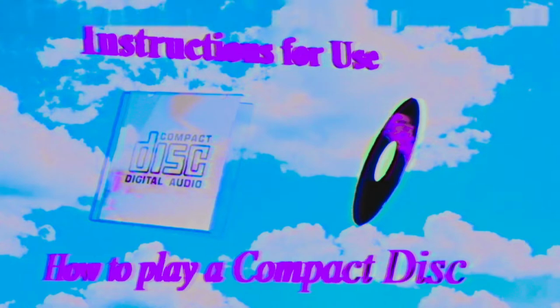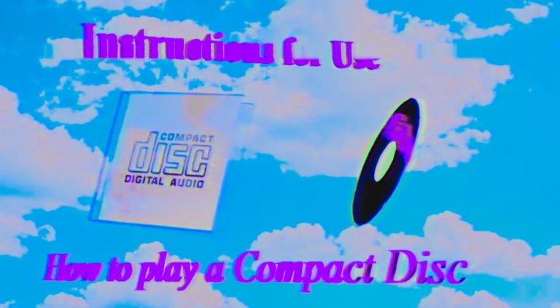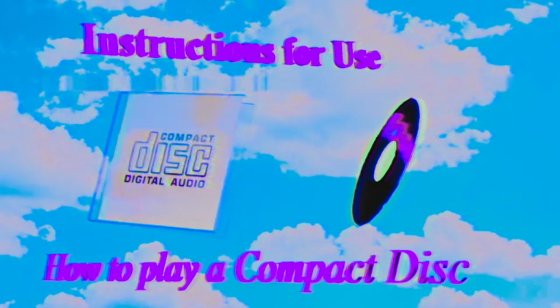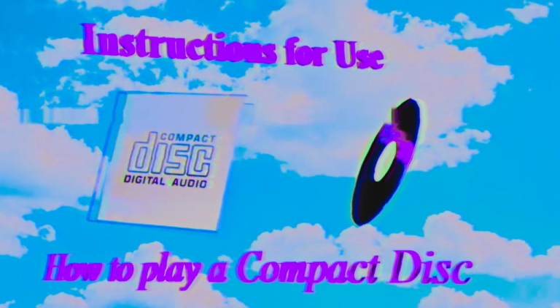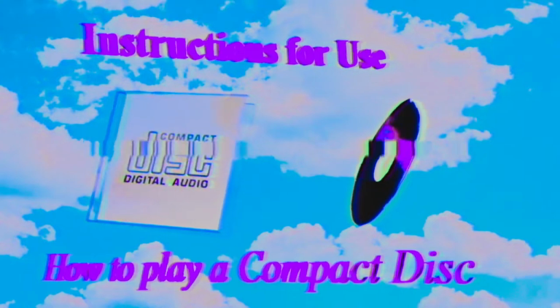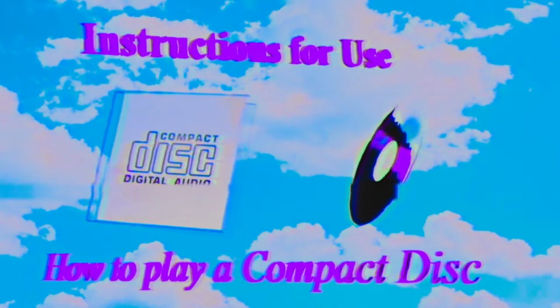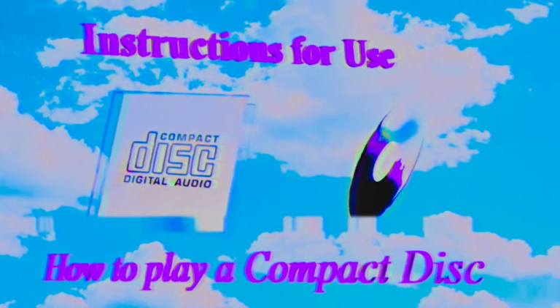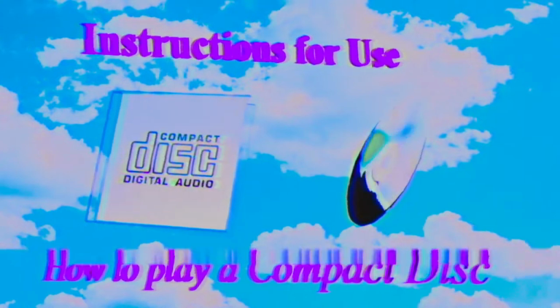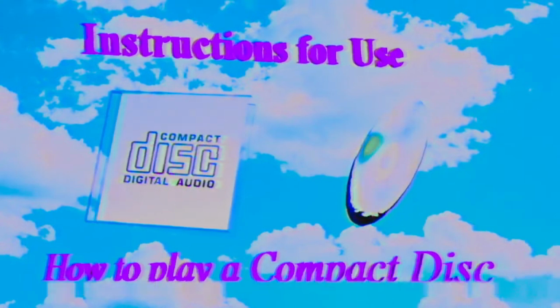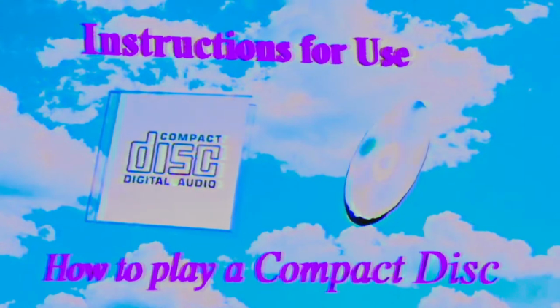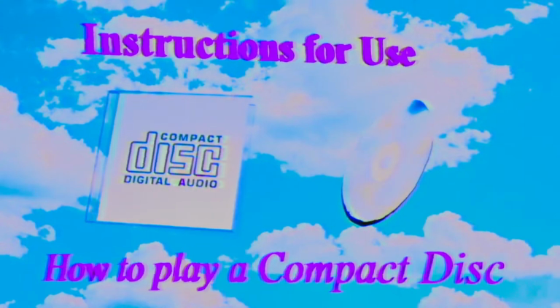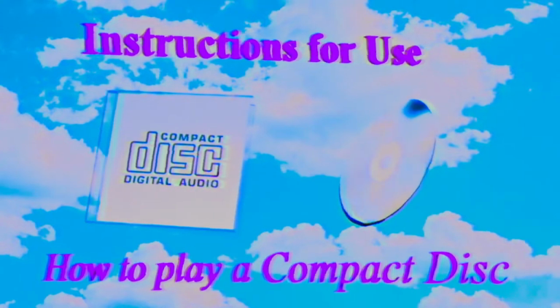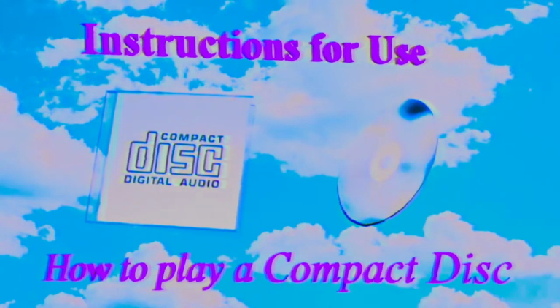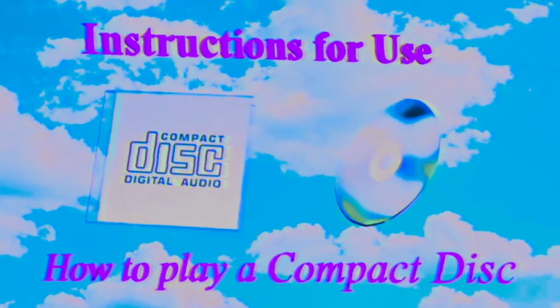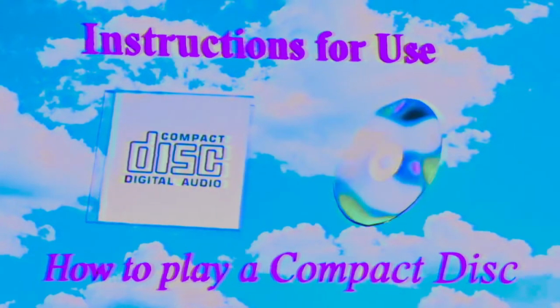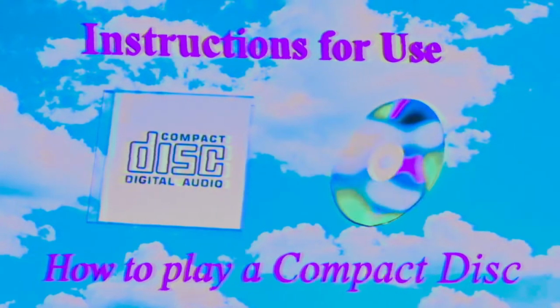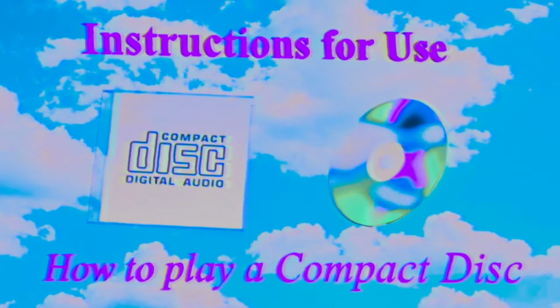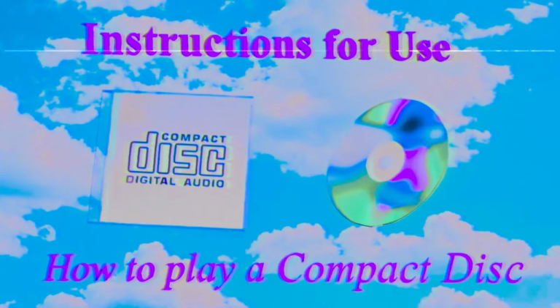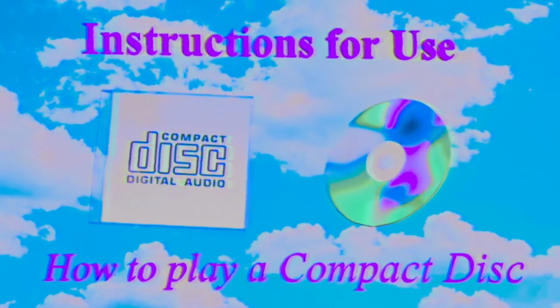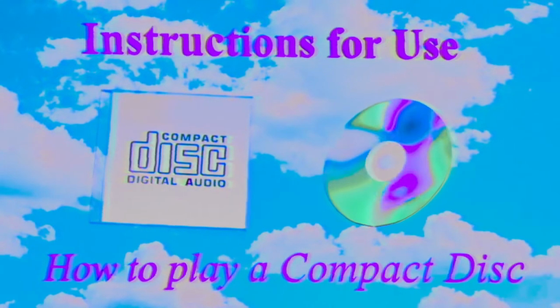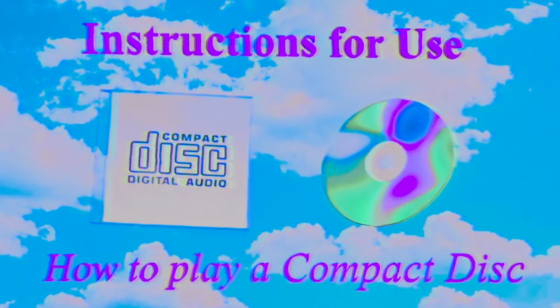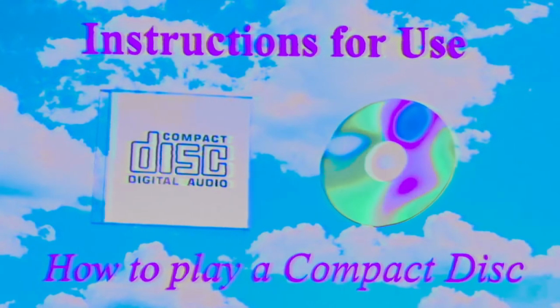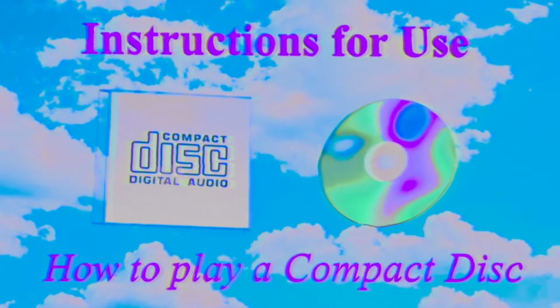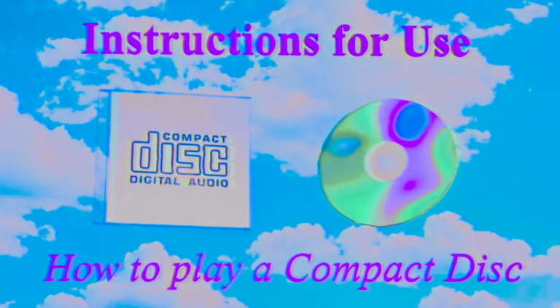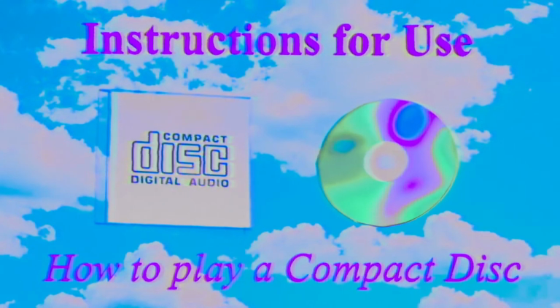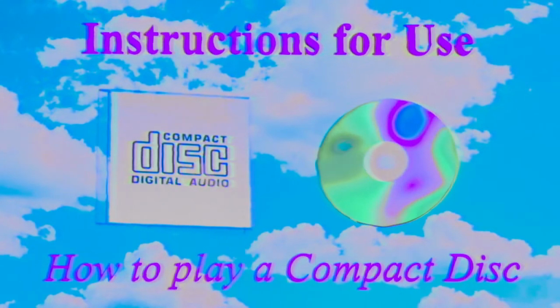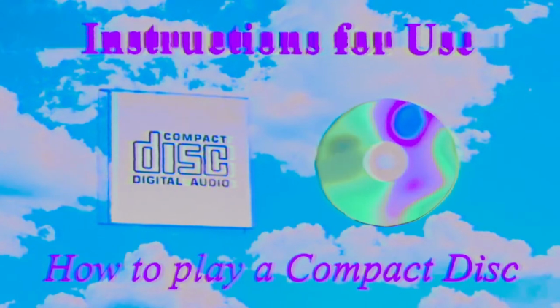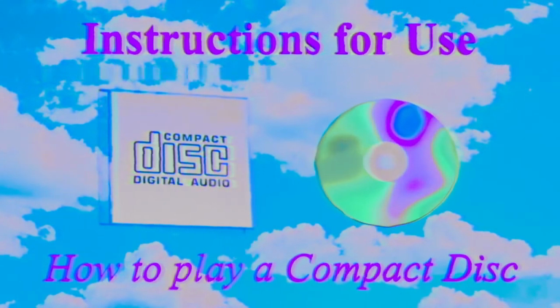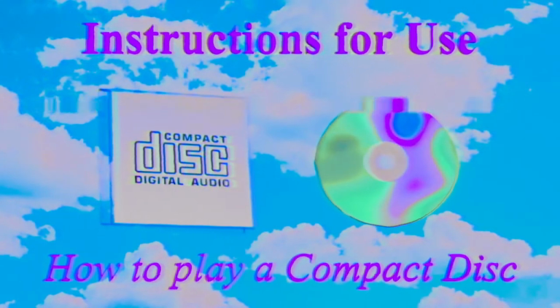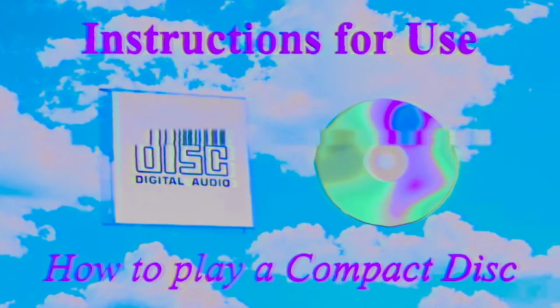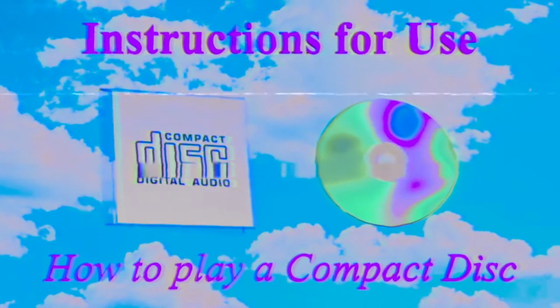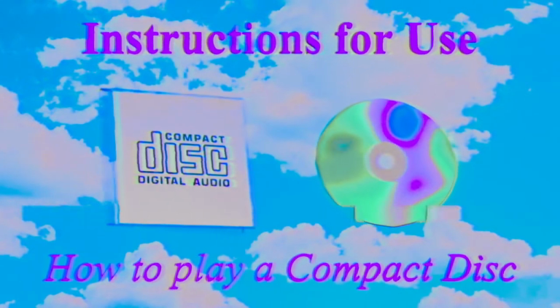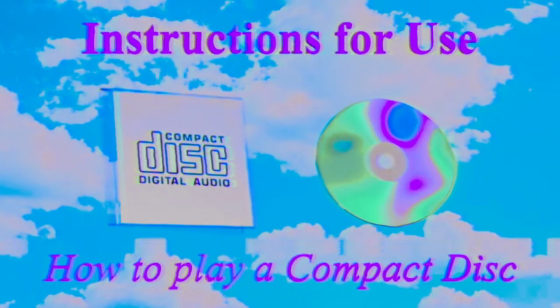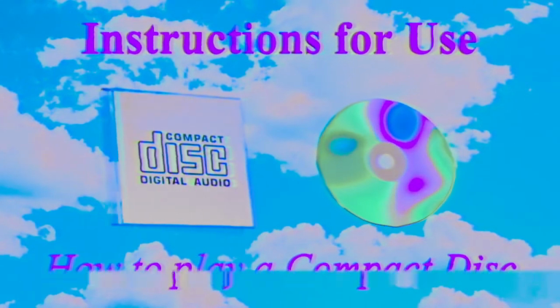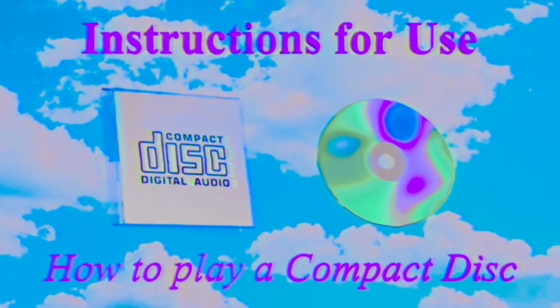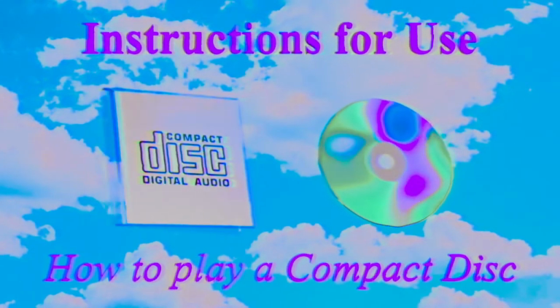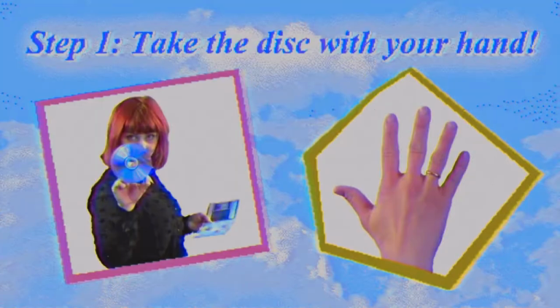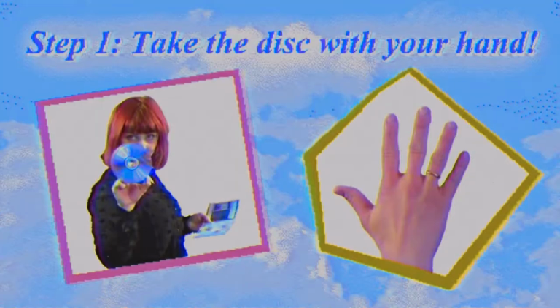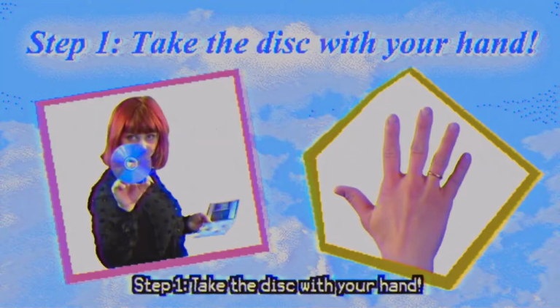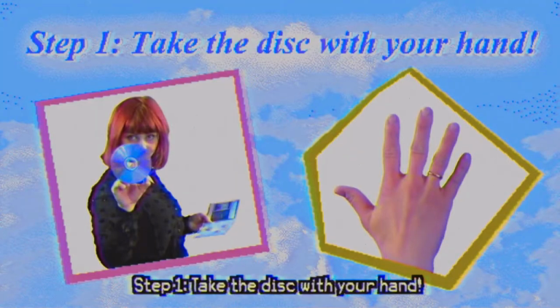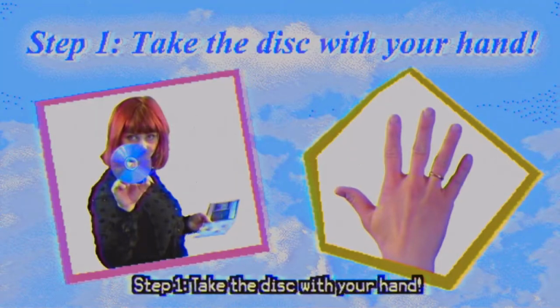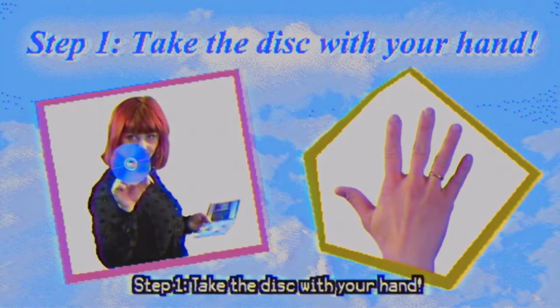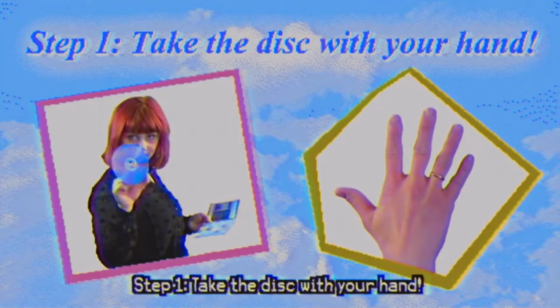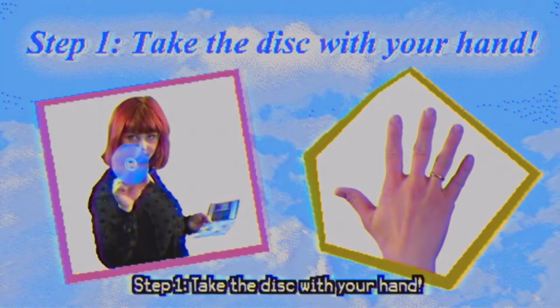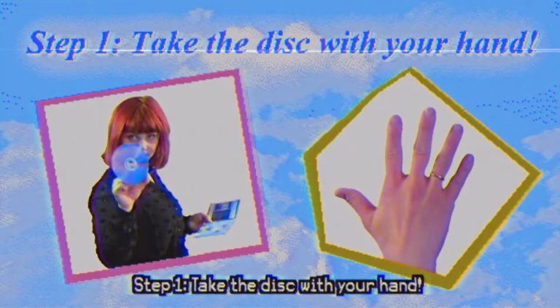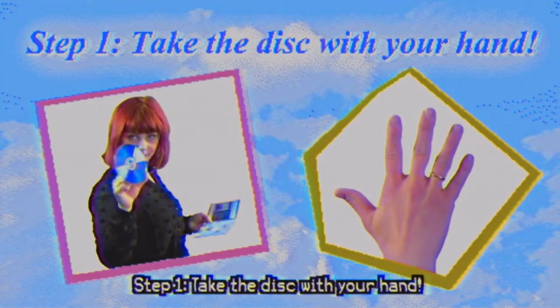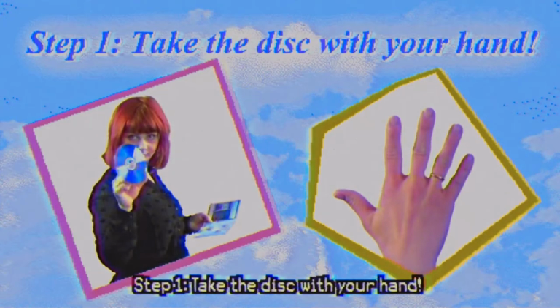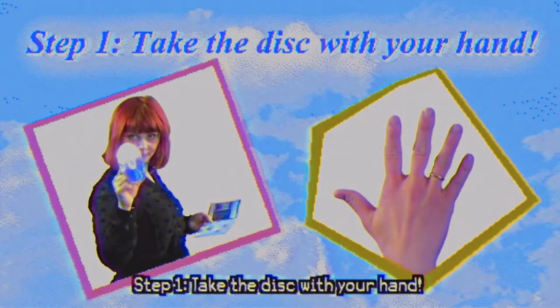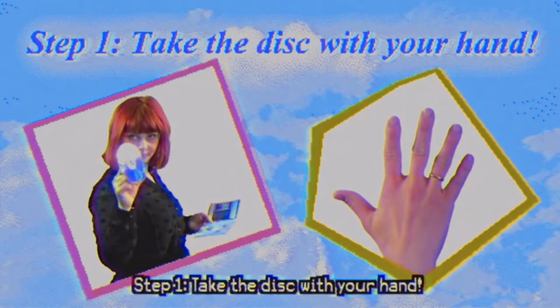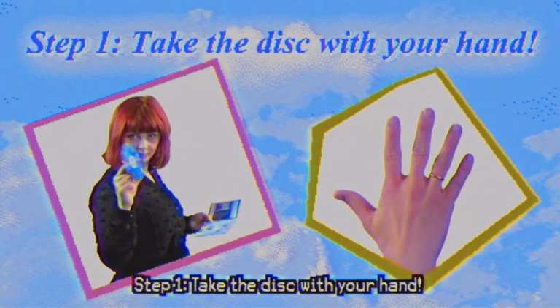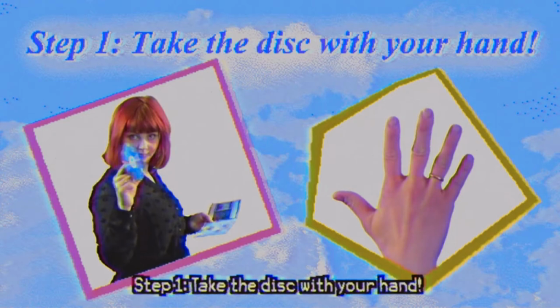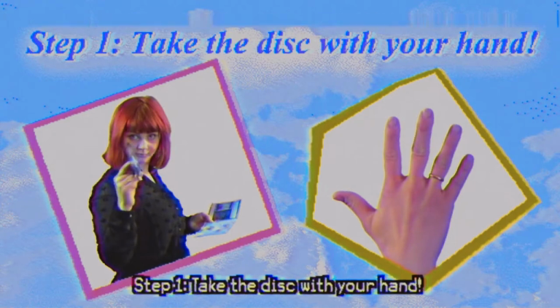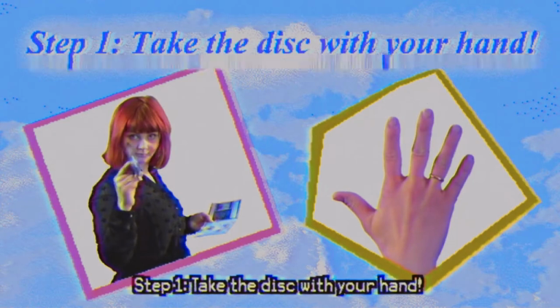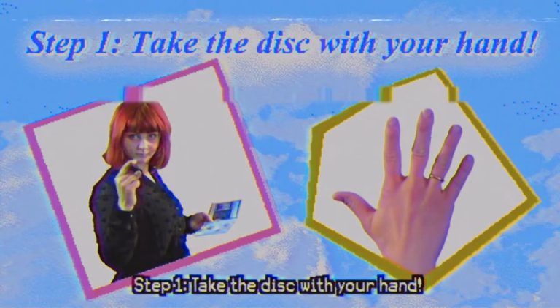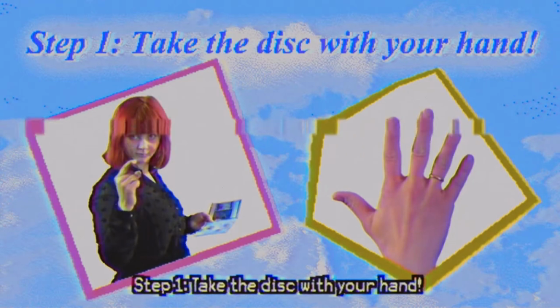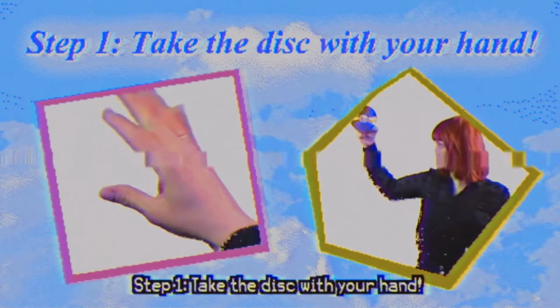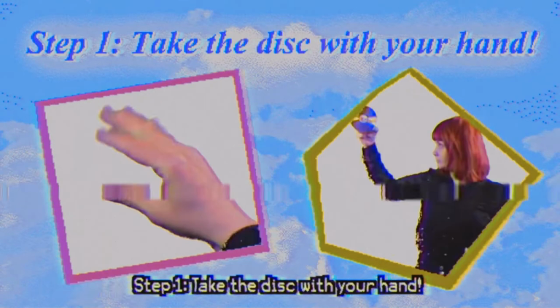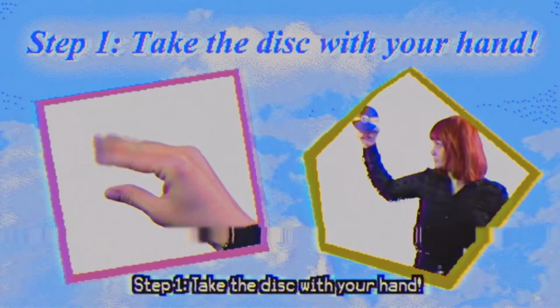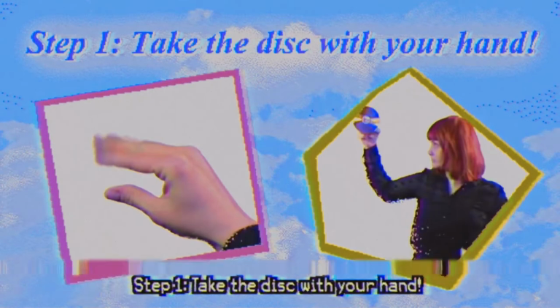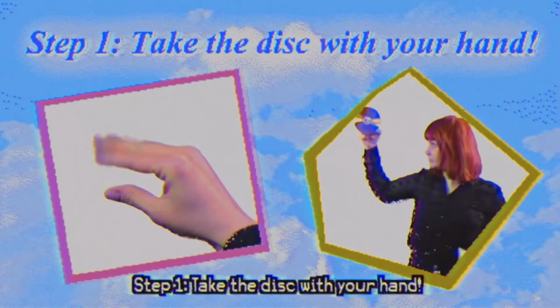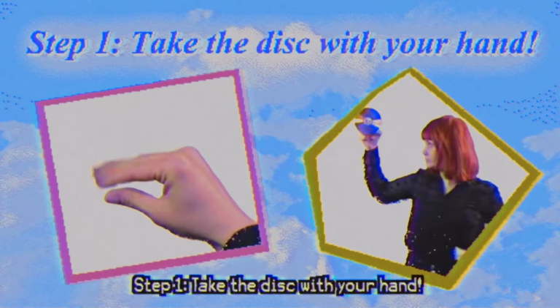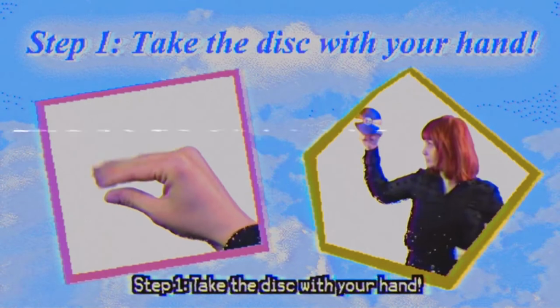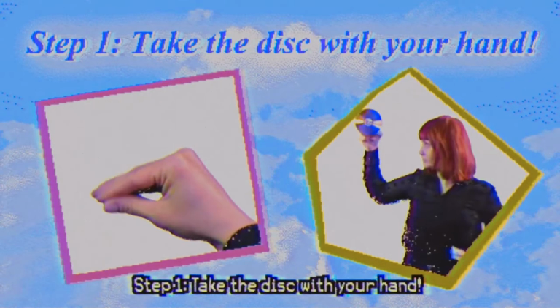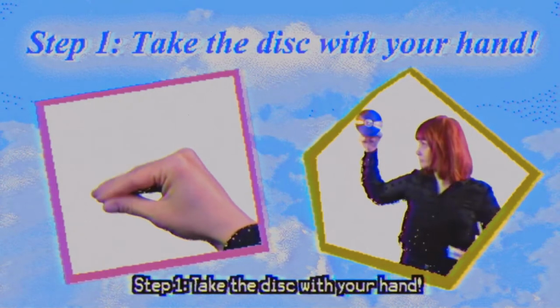Instructions for use. How to play a compact disc. Step 1. Take the disc with your hand.